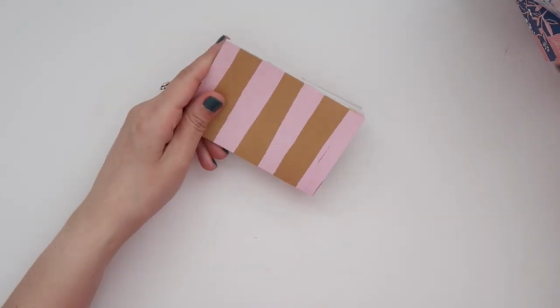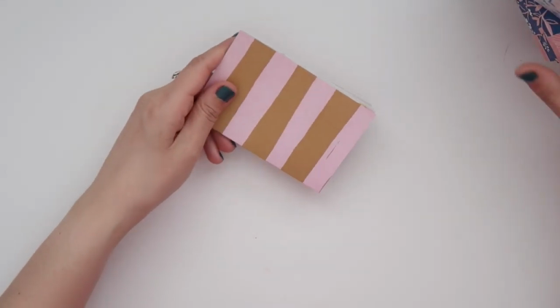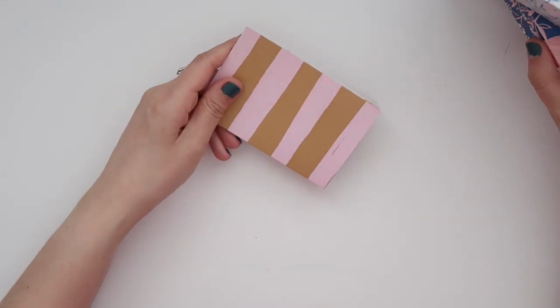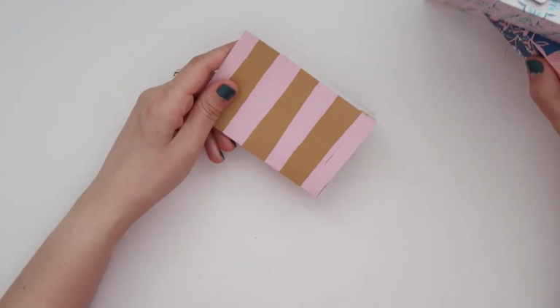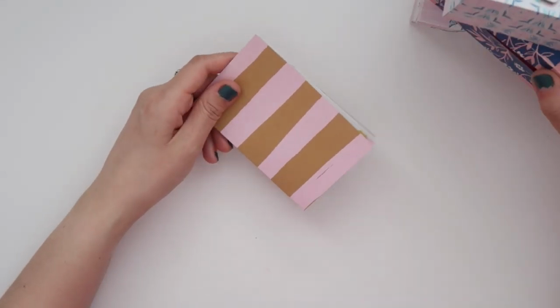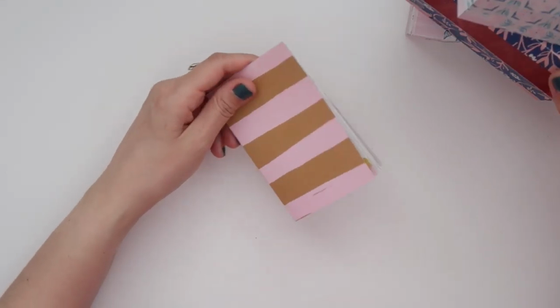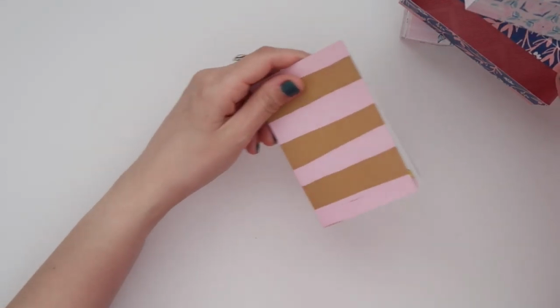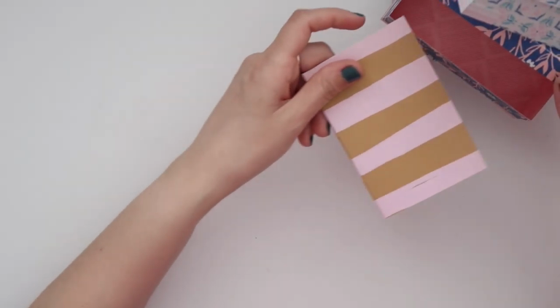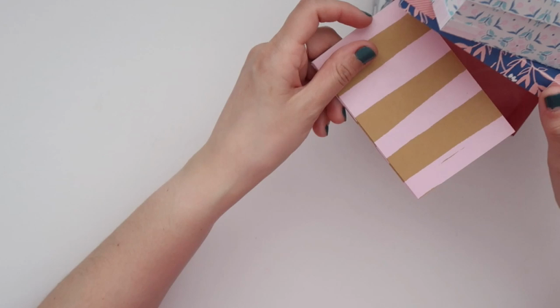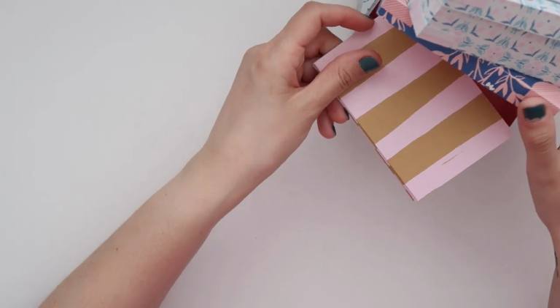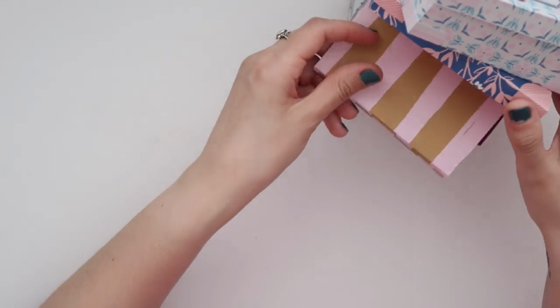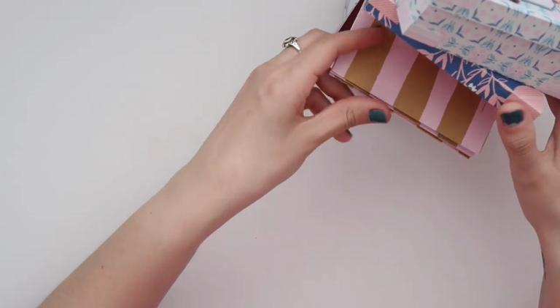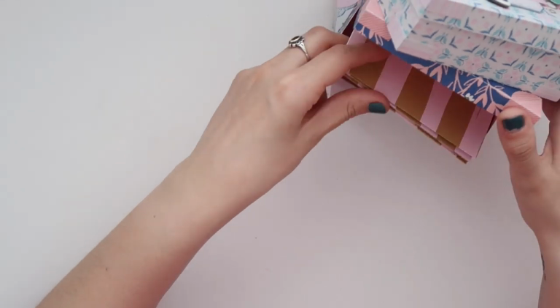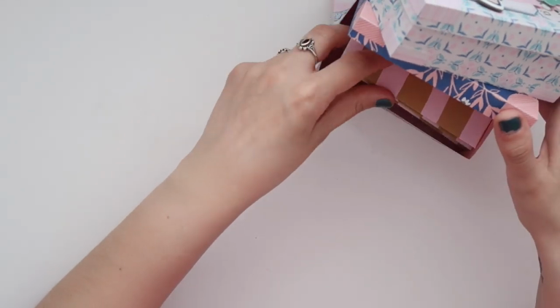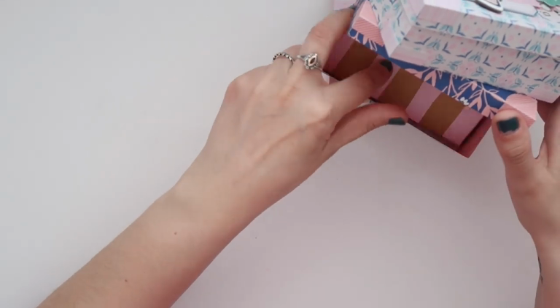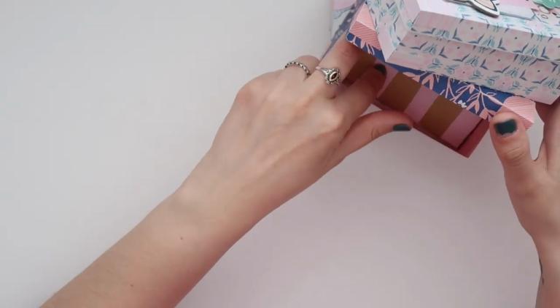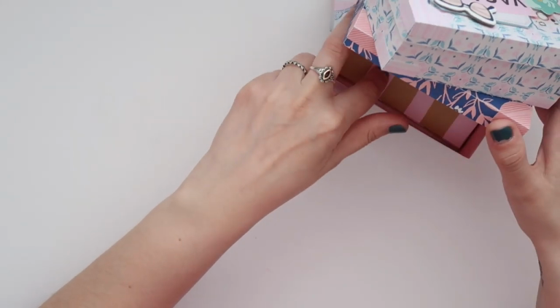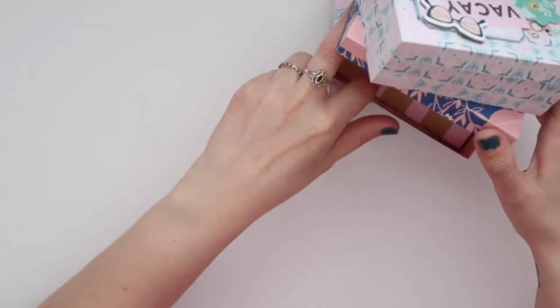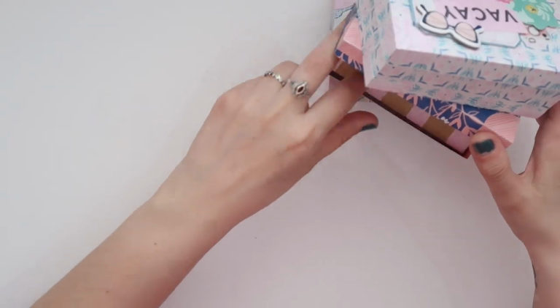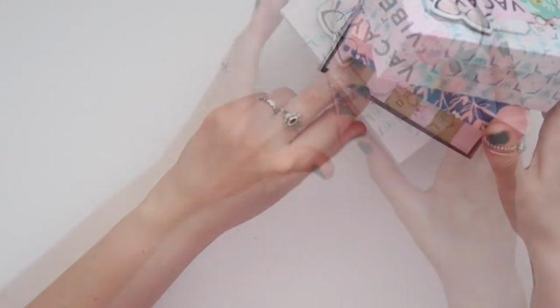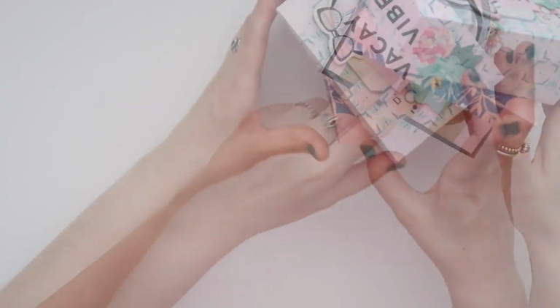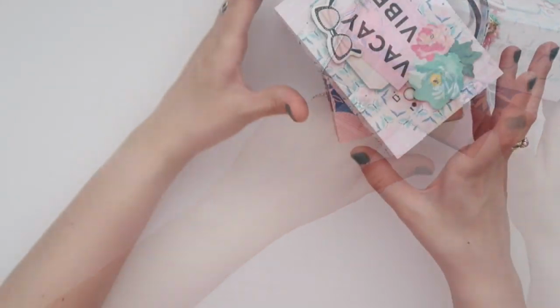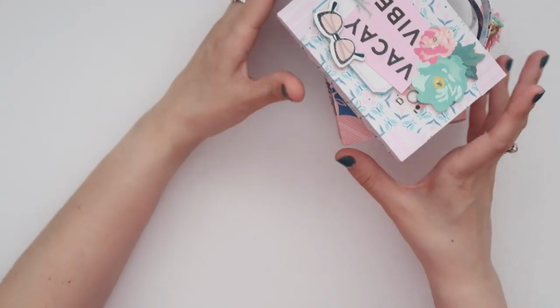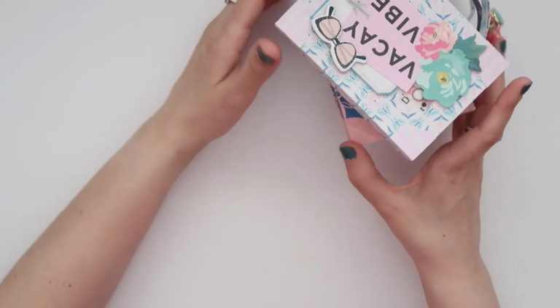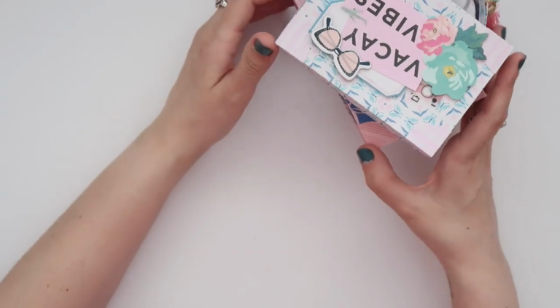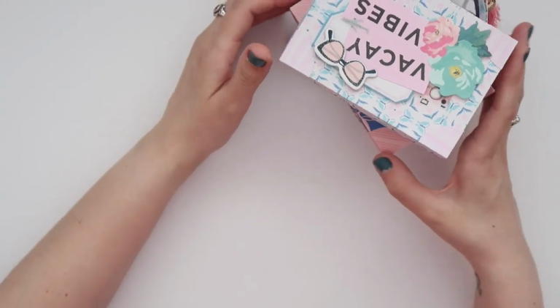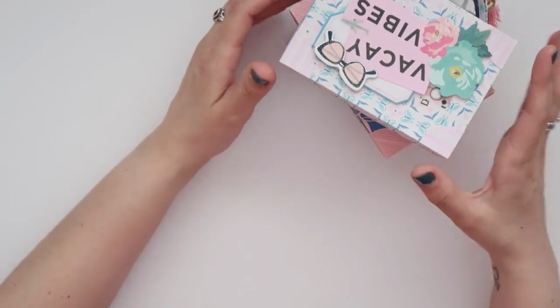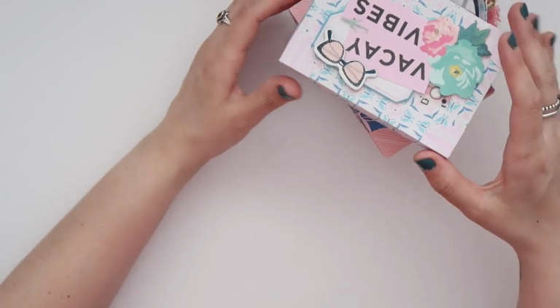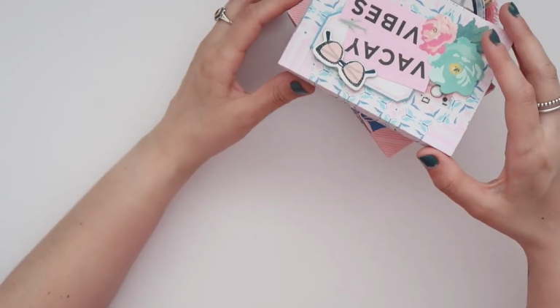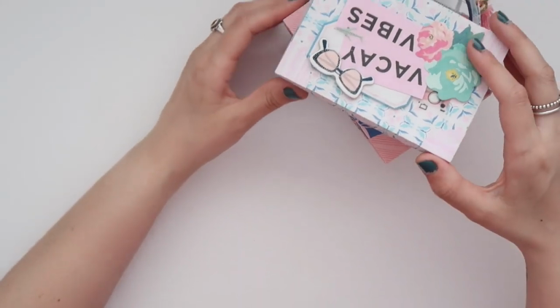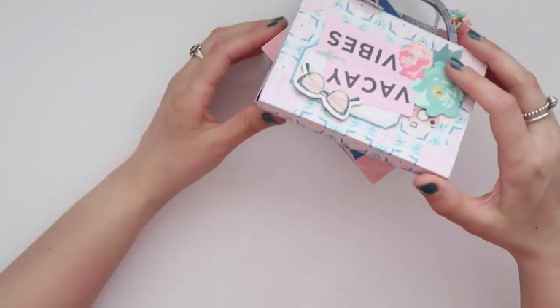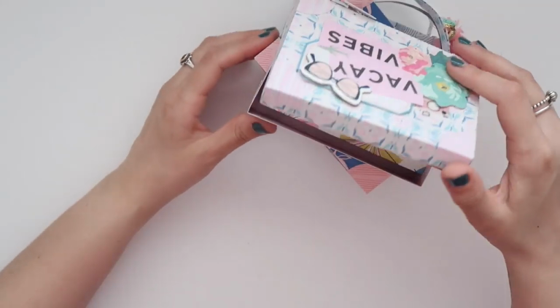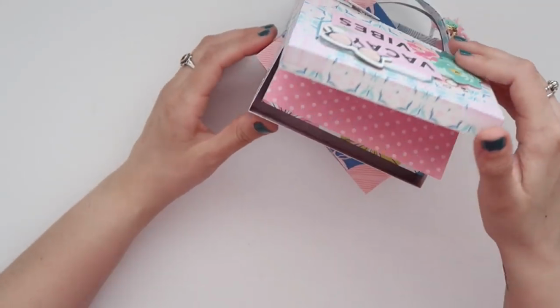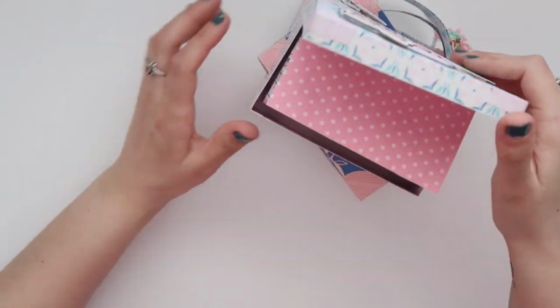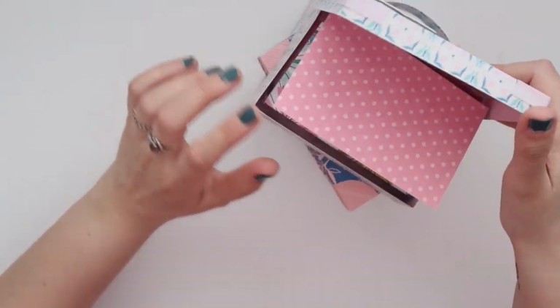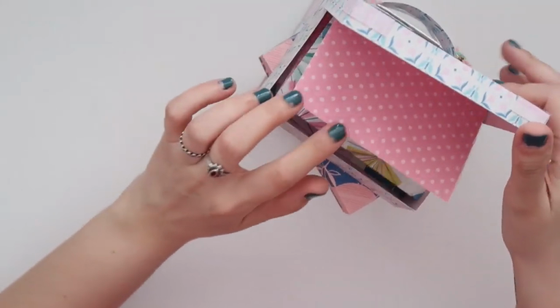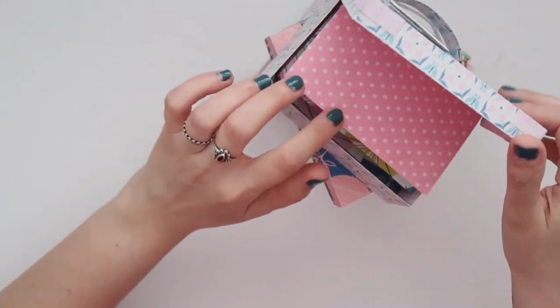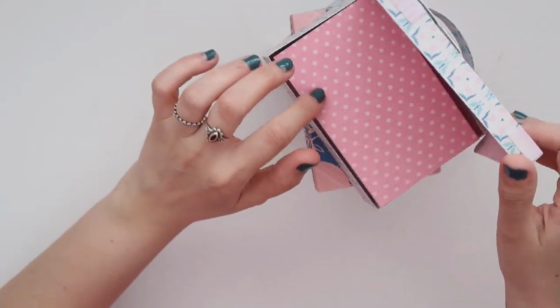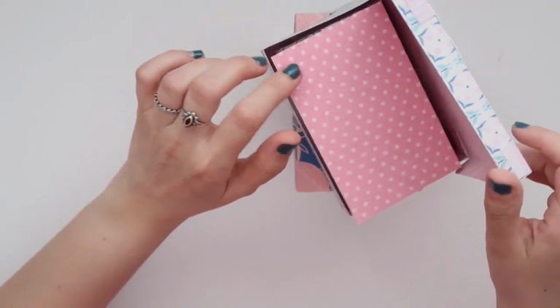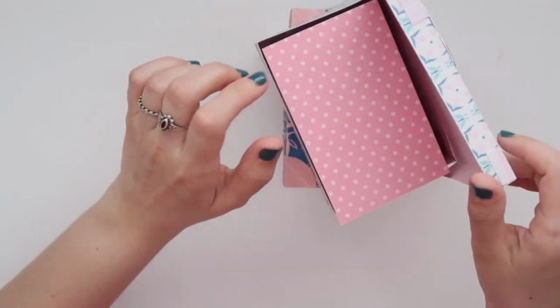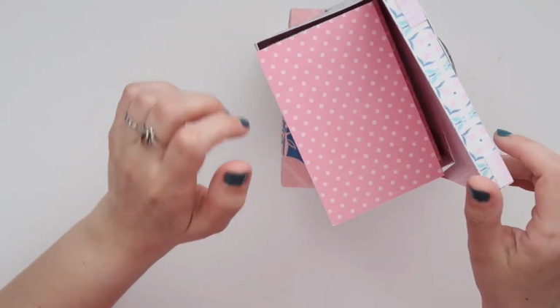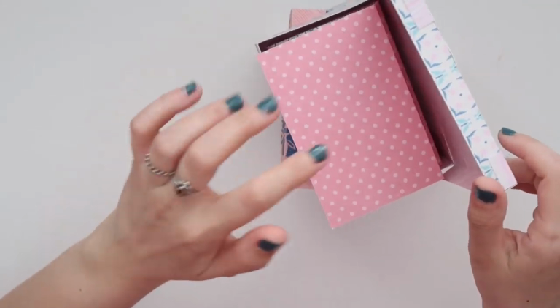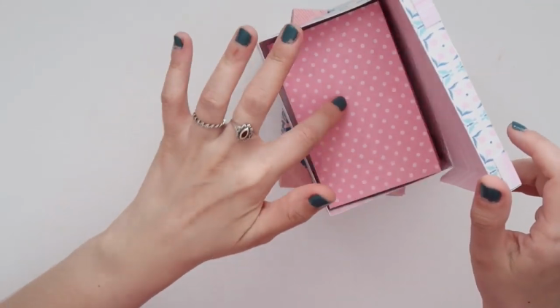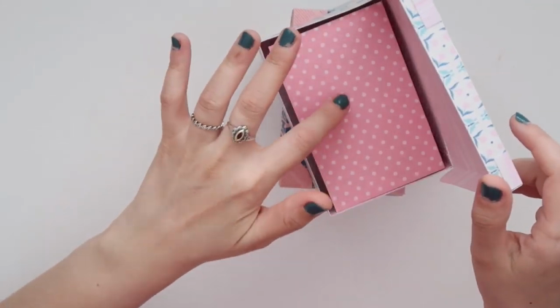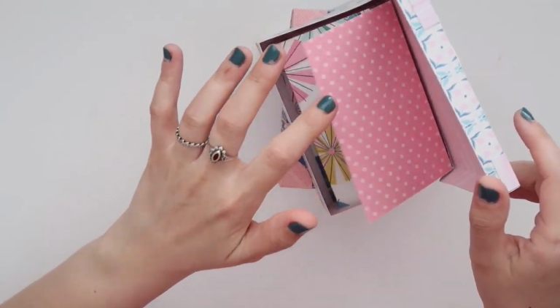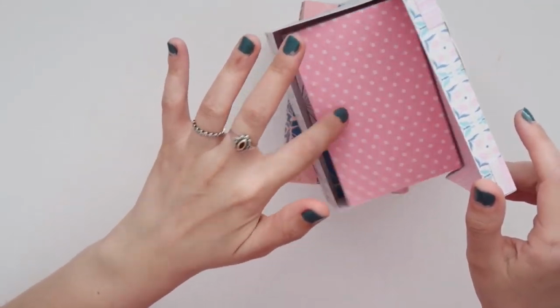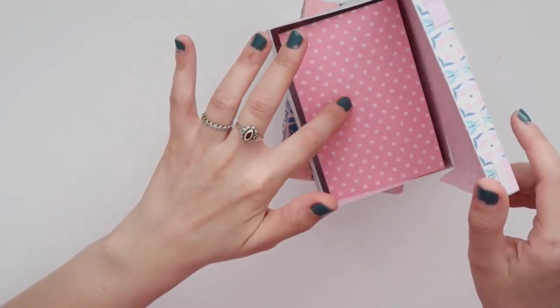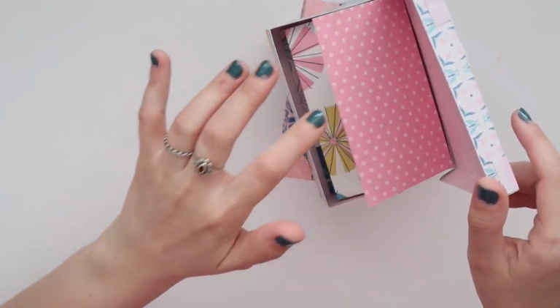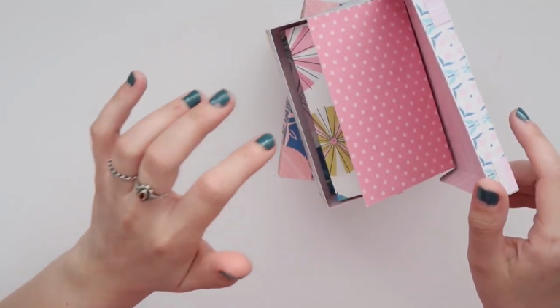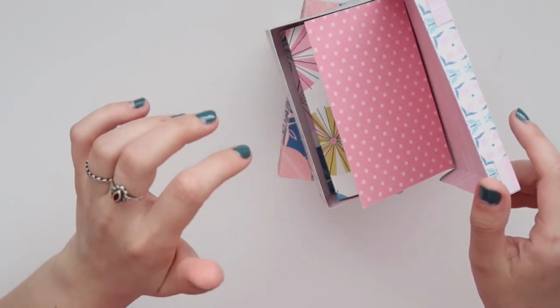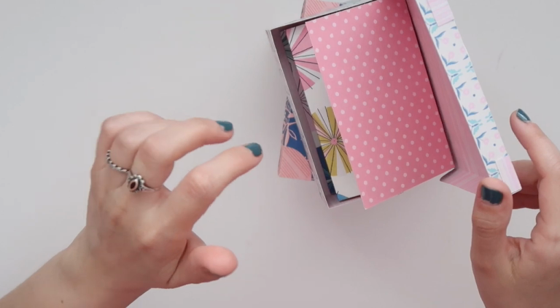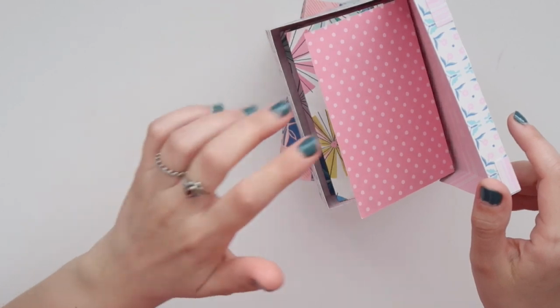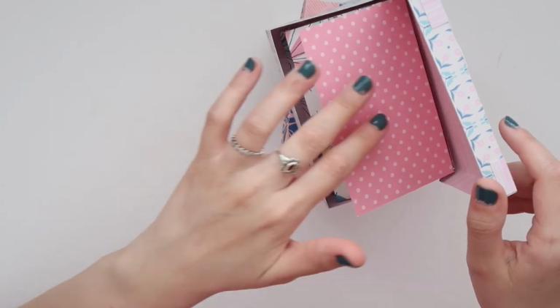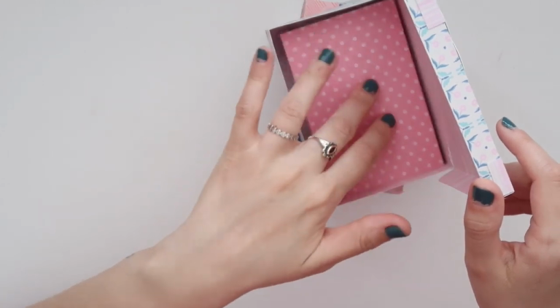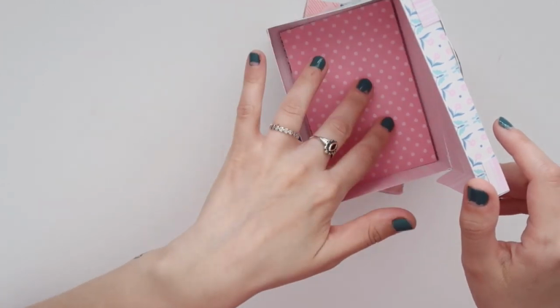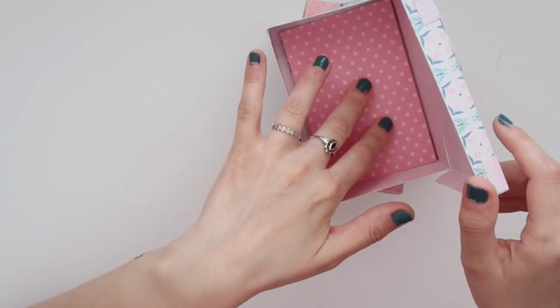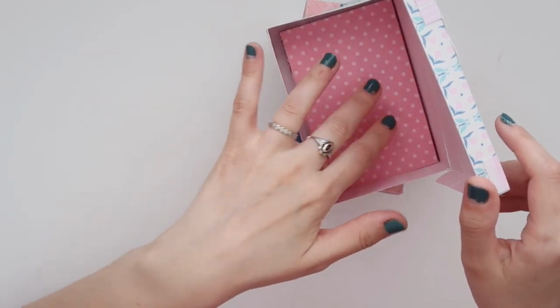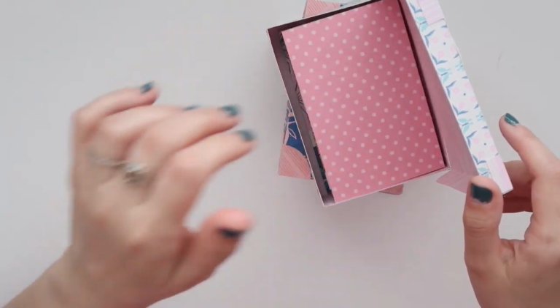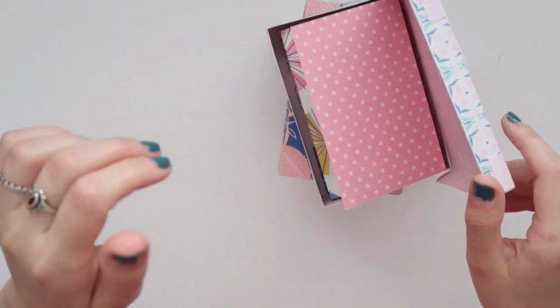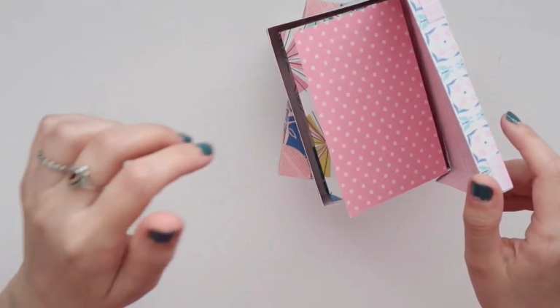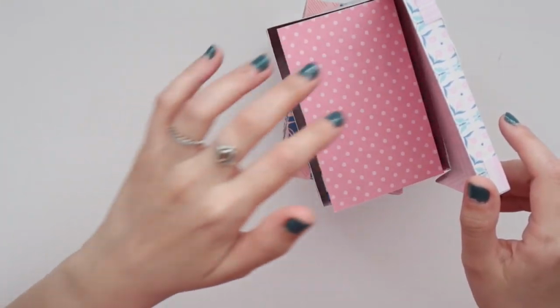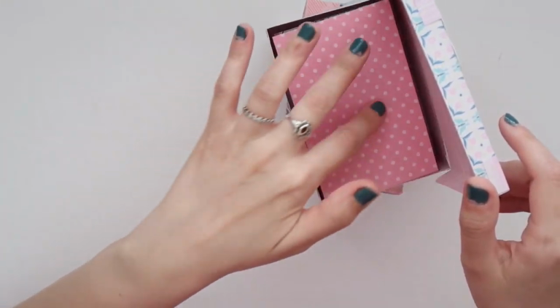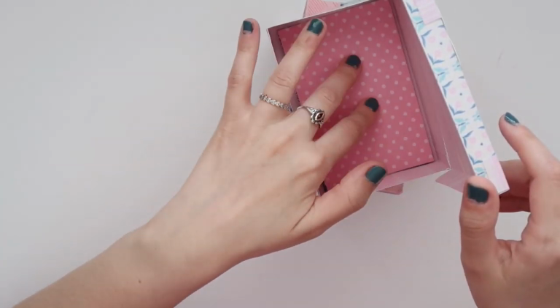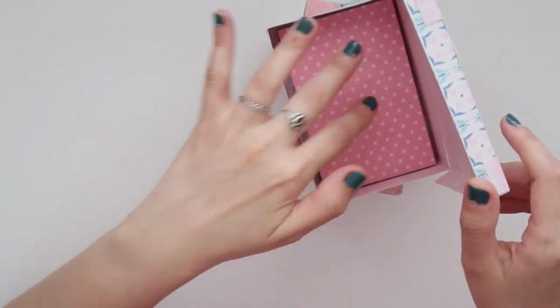So that goes inside. Once I have the photos in and everything, I'll wrap it around with twine so that it doesn't lift up like this, but it's kind of cute too.